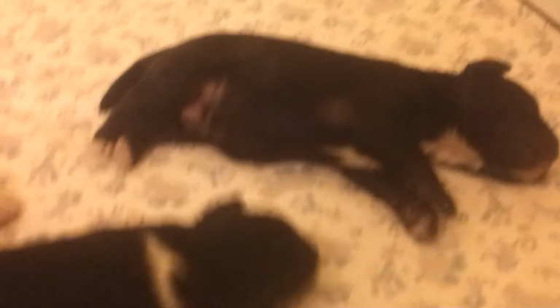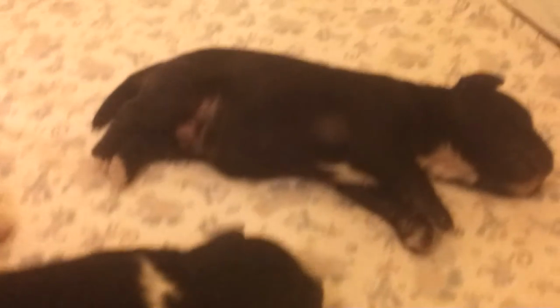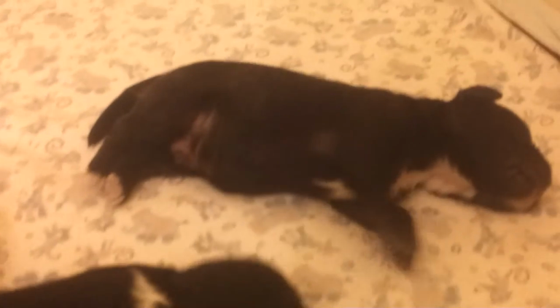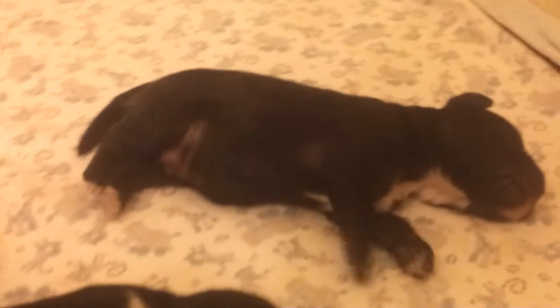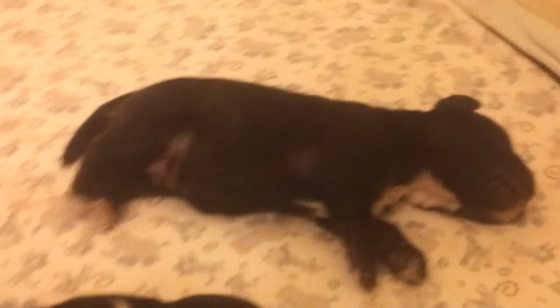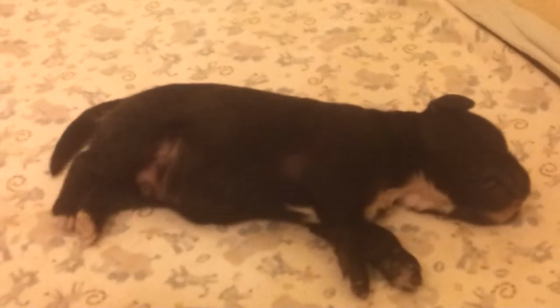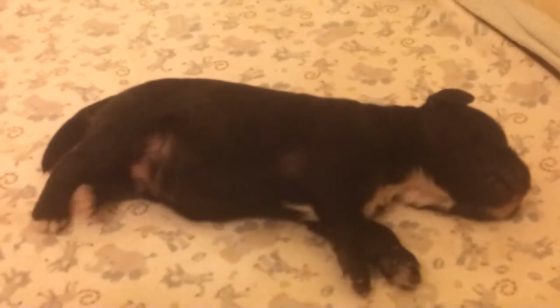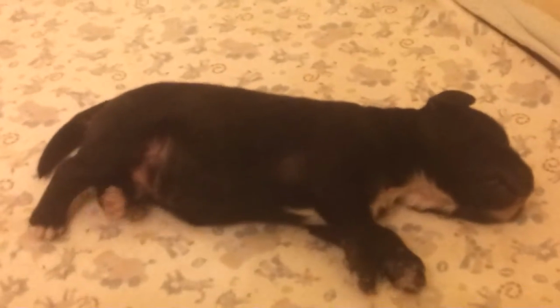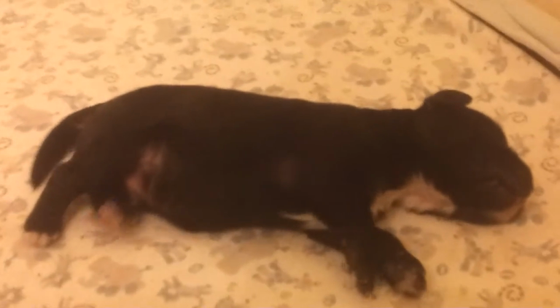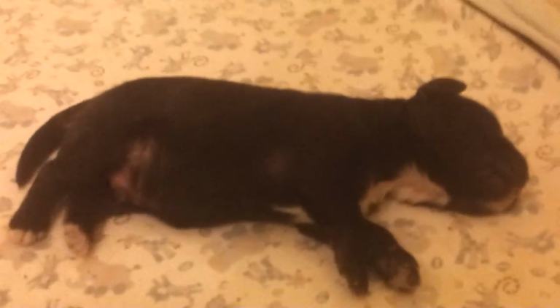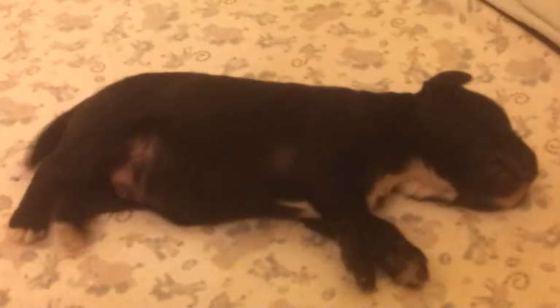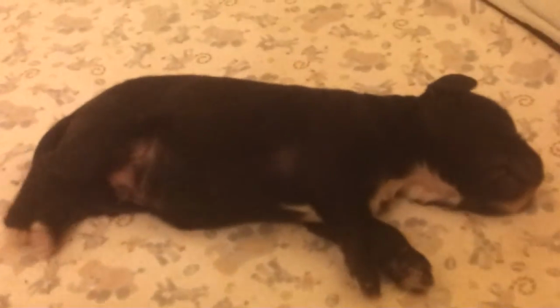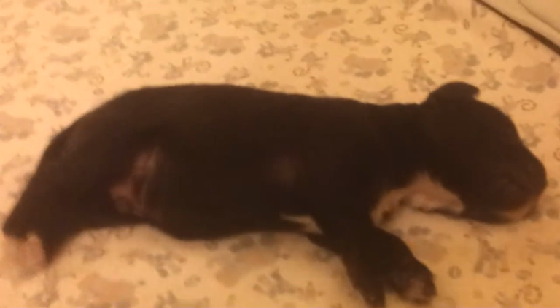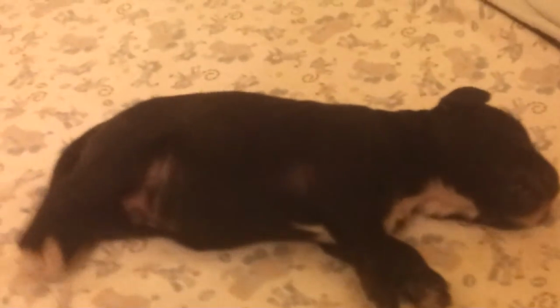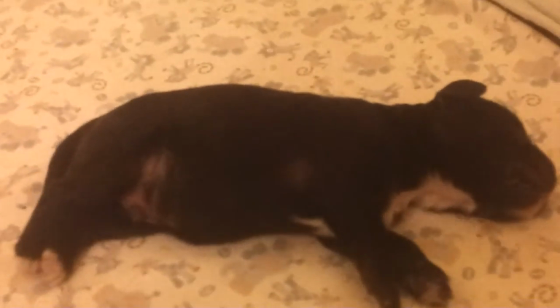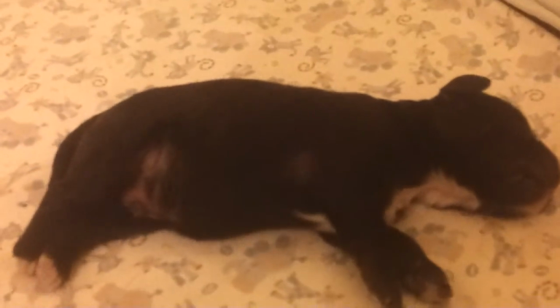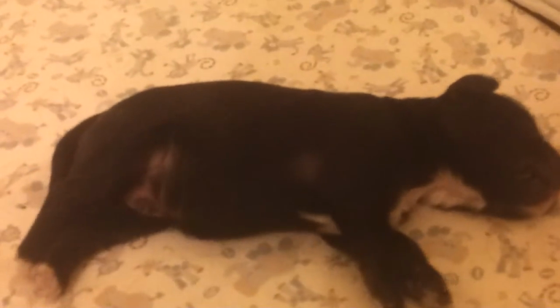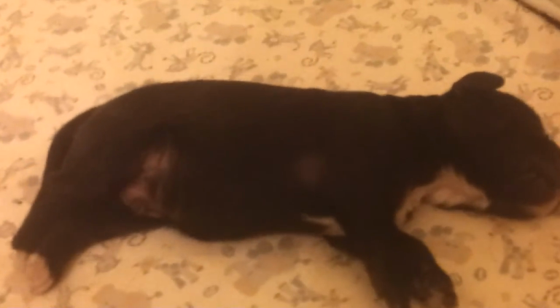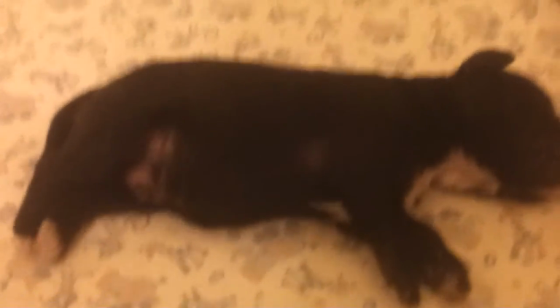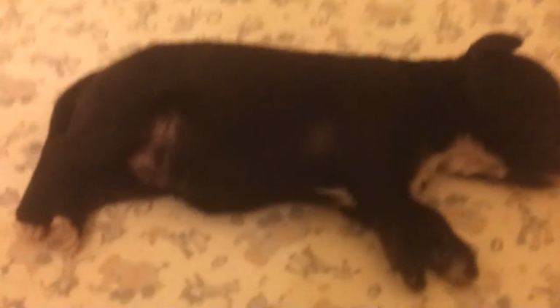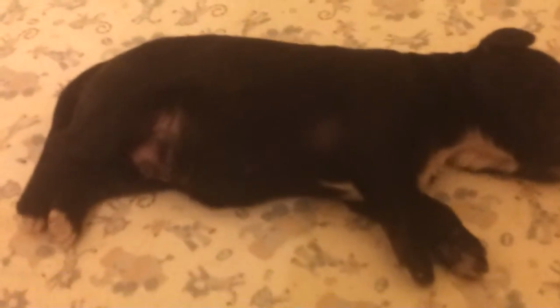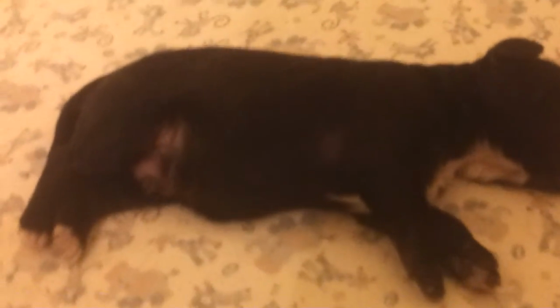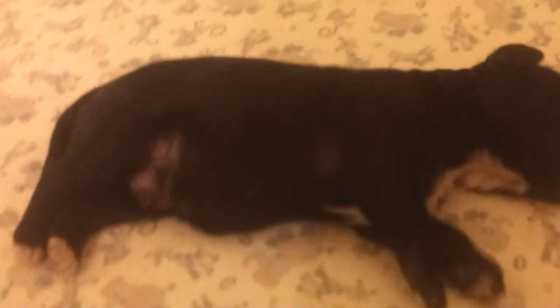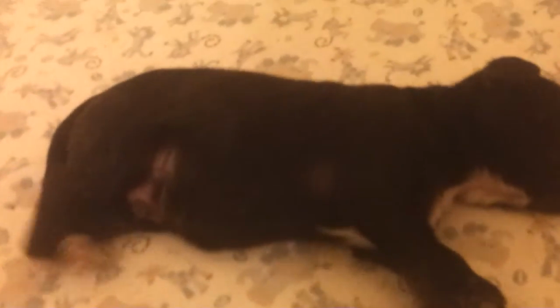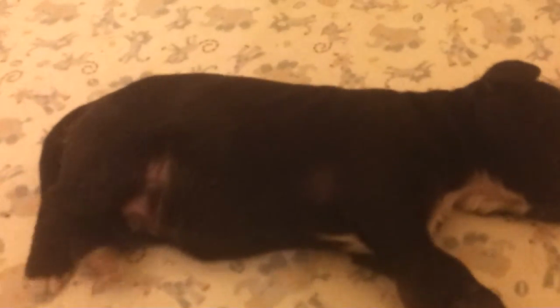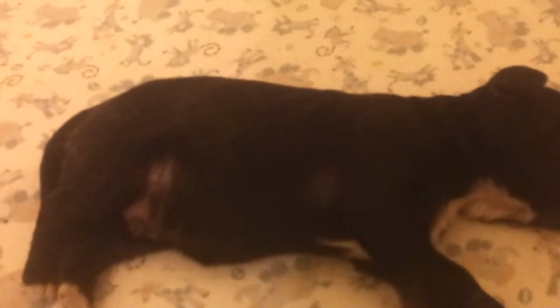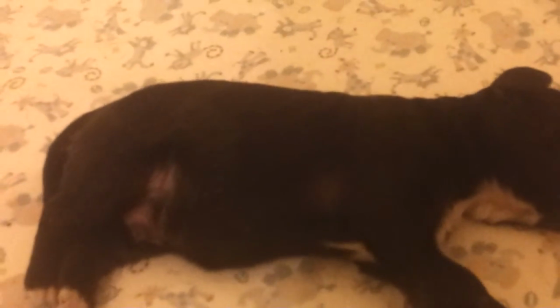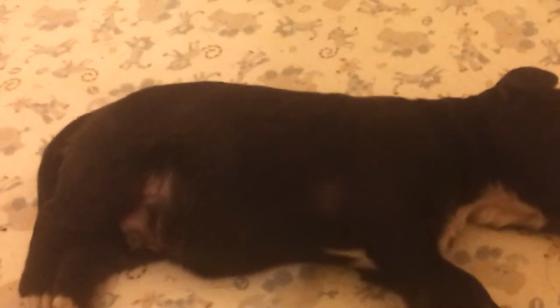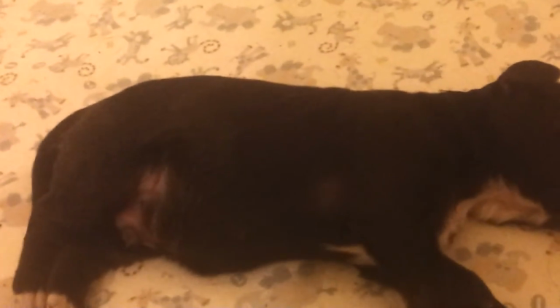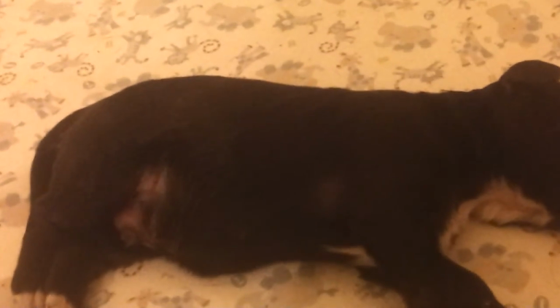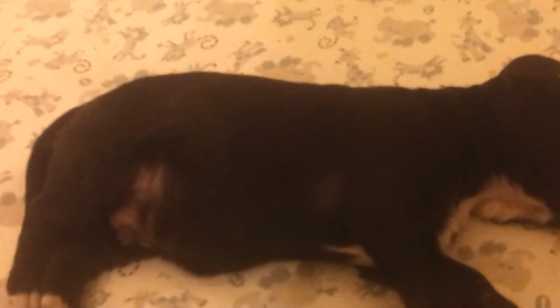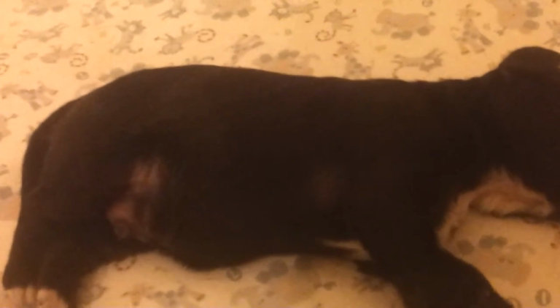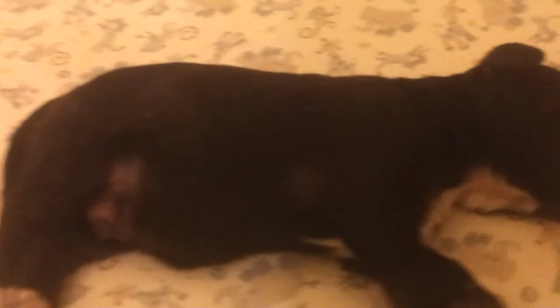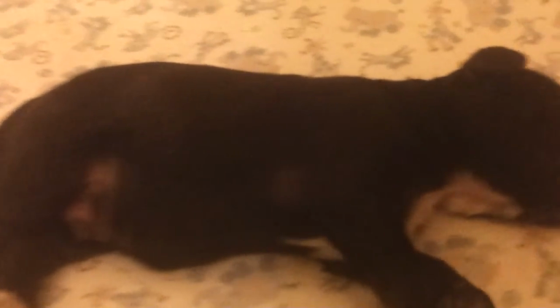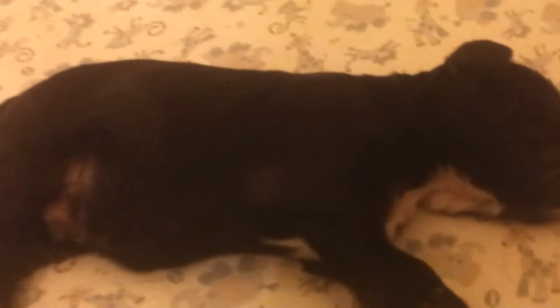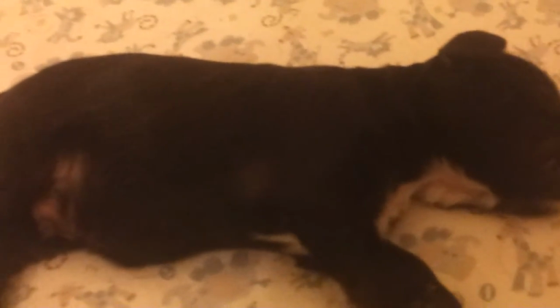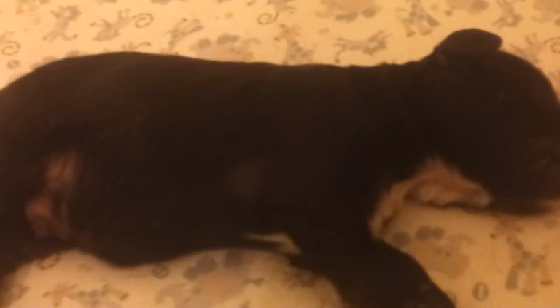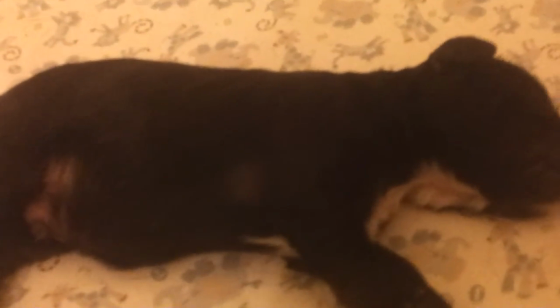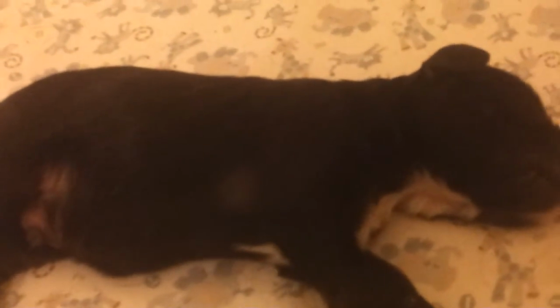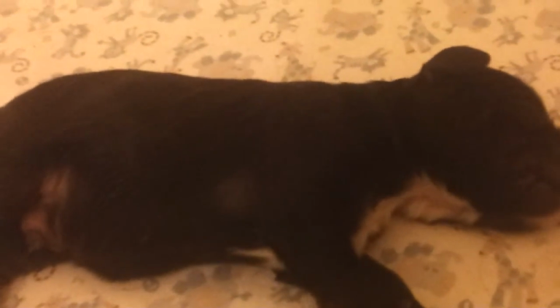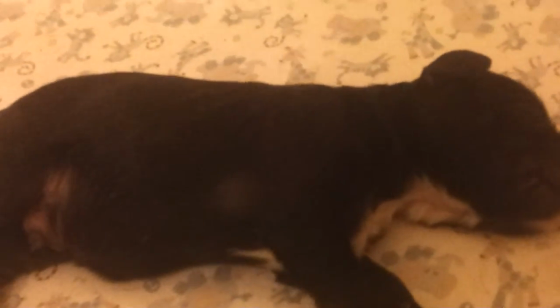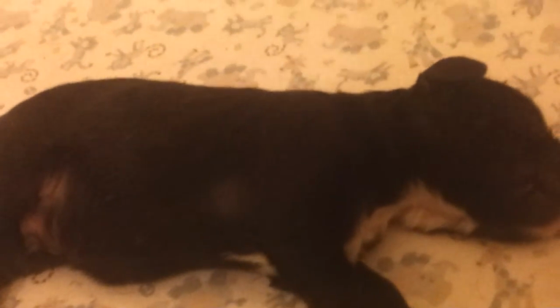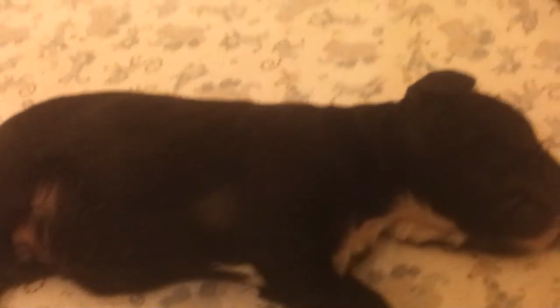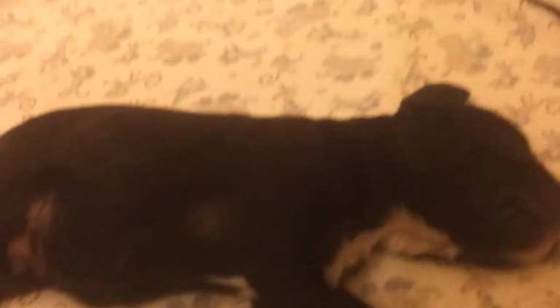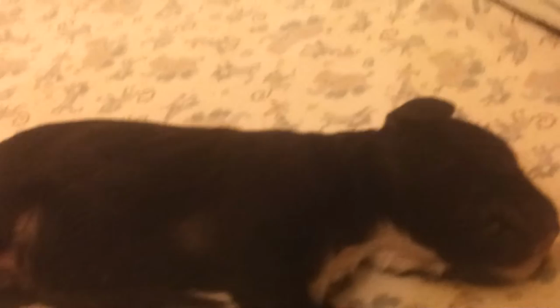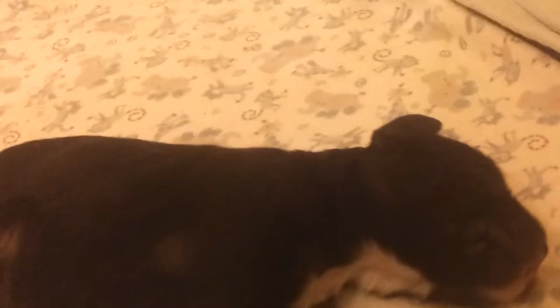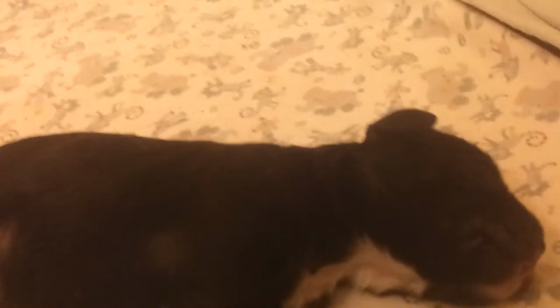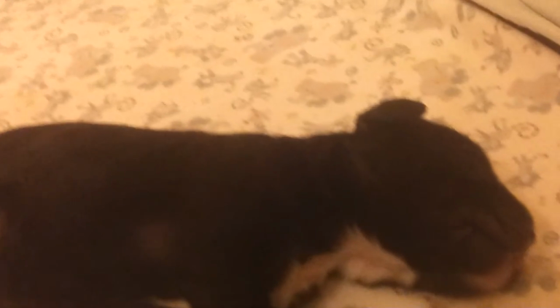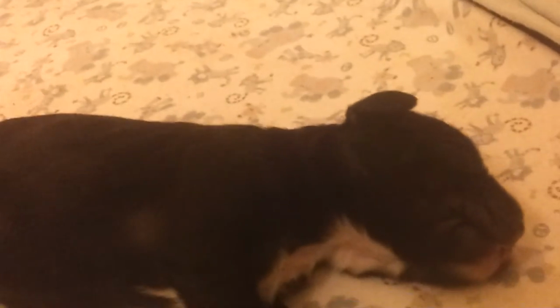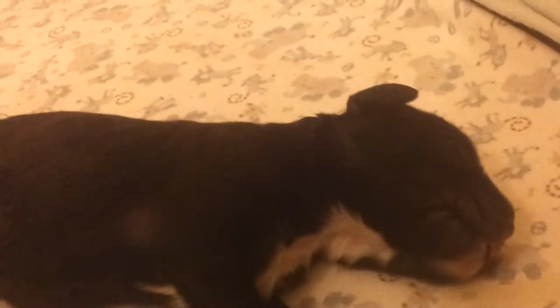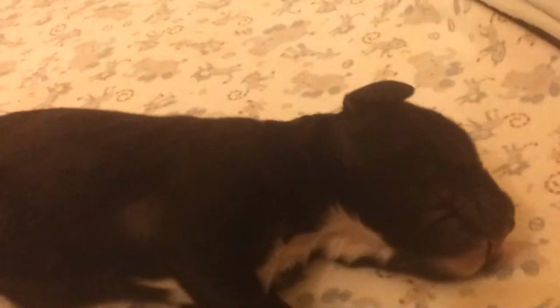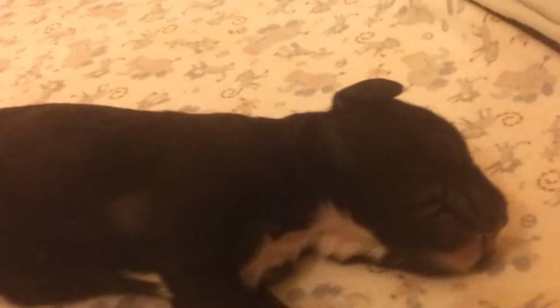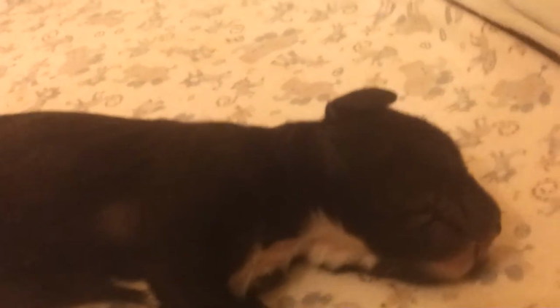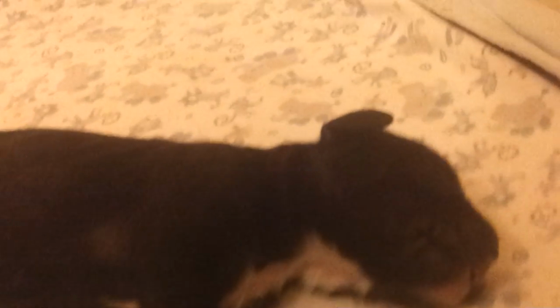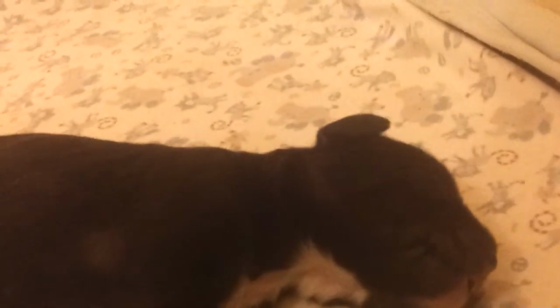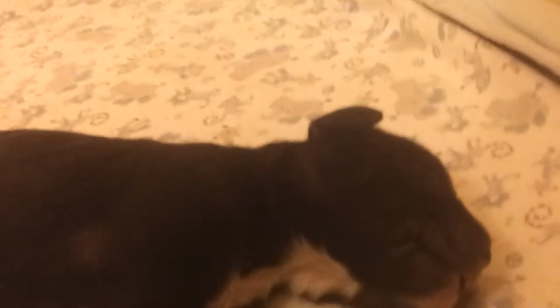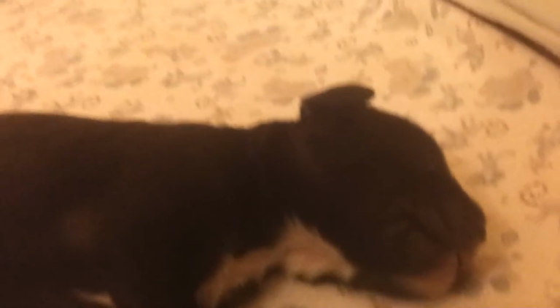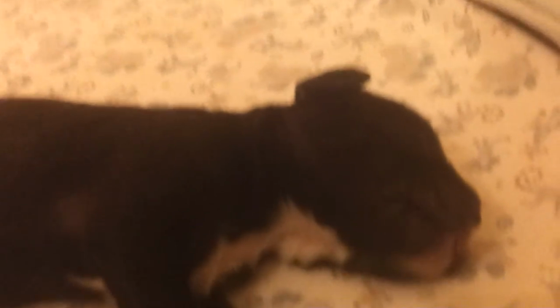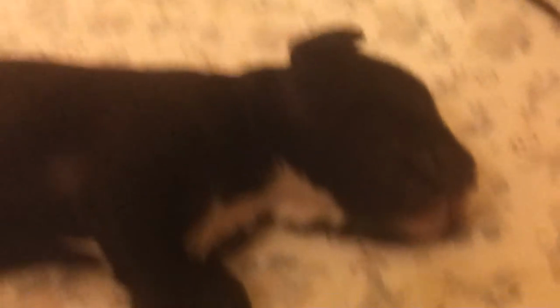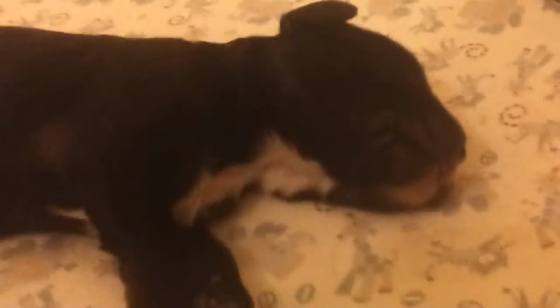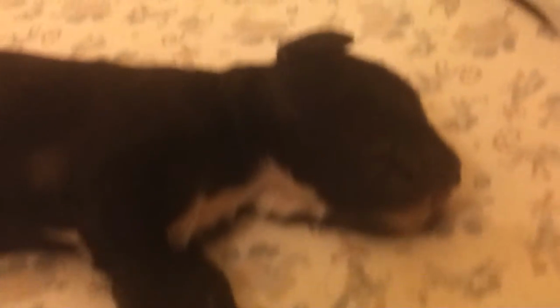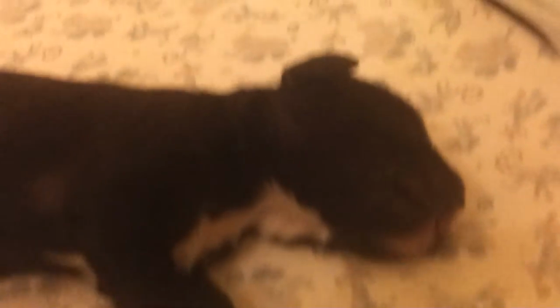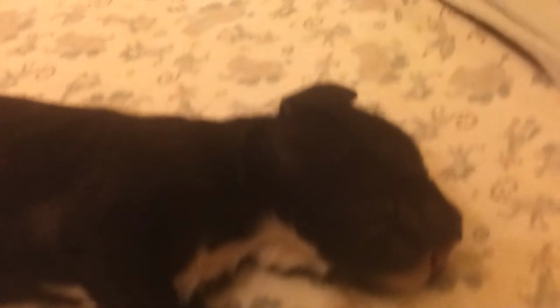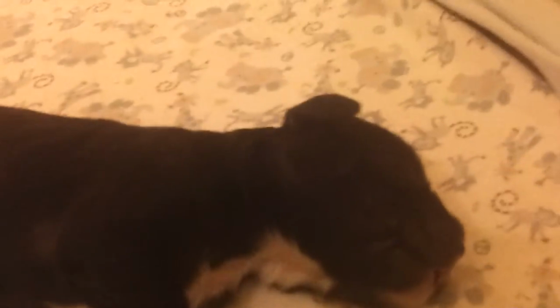And here we have a little black boy with a white tuxedo.